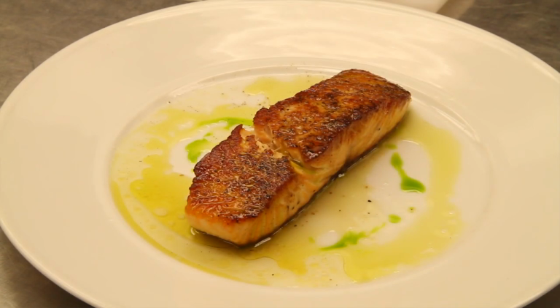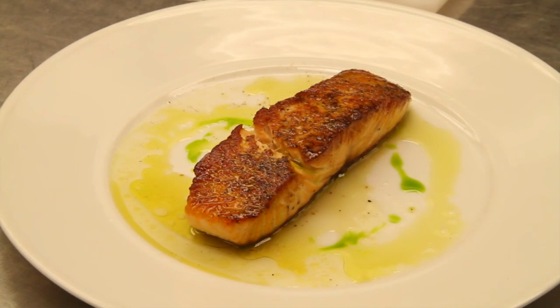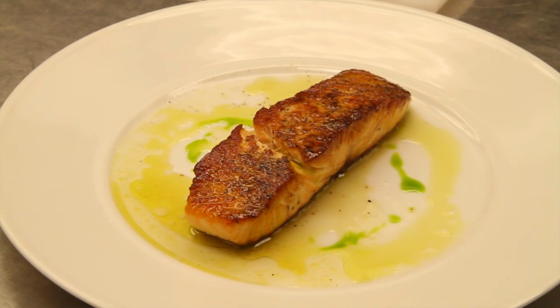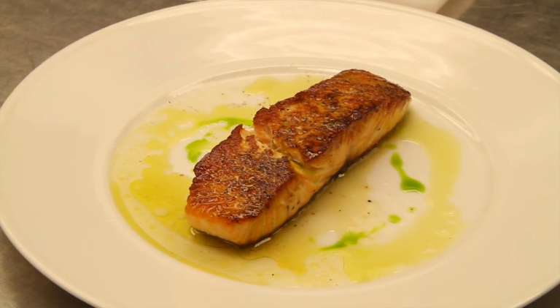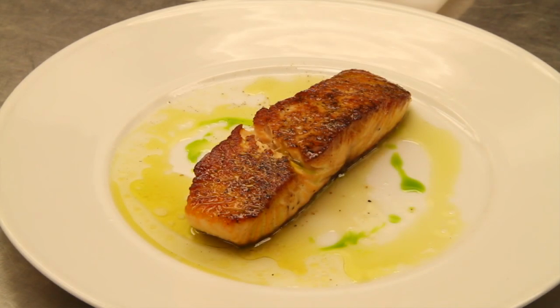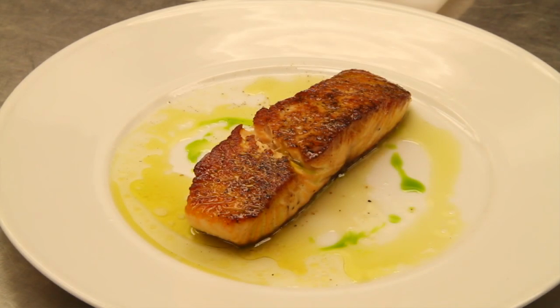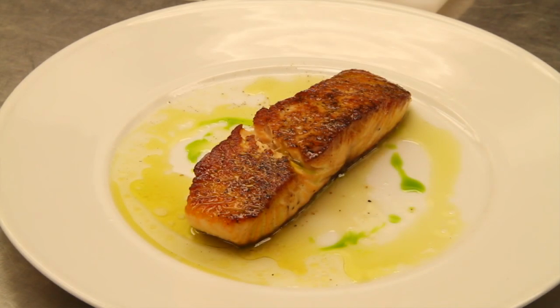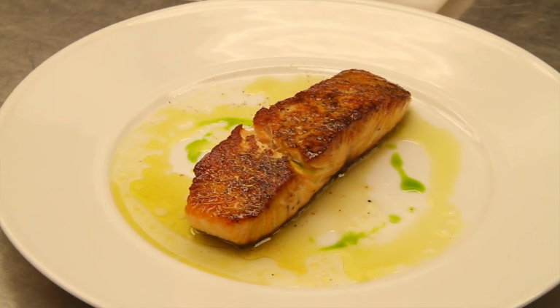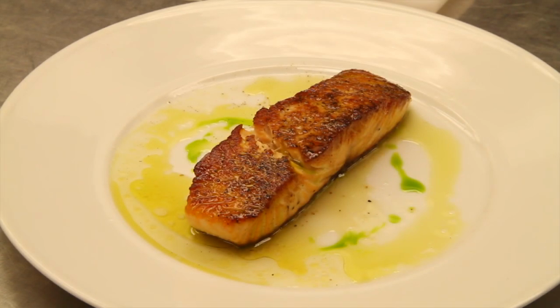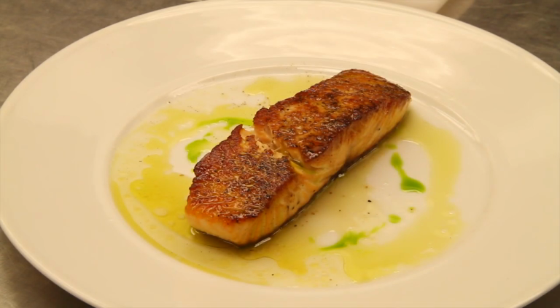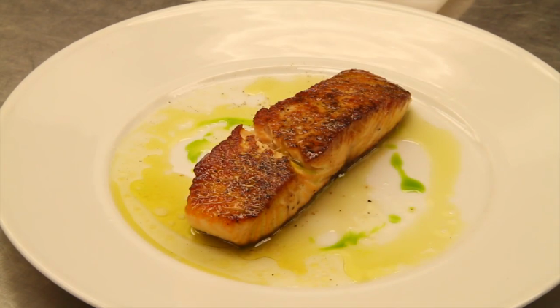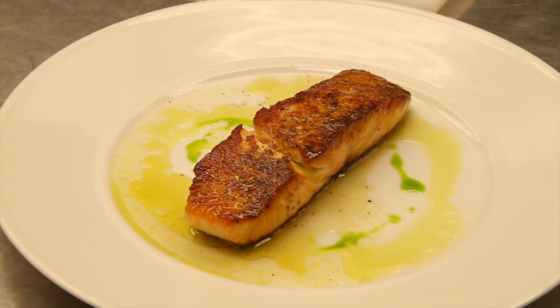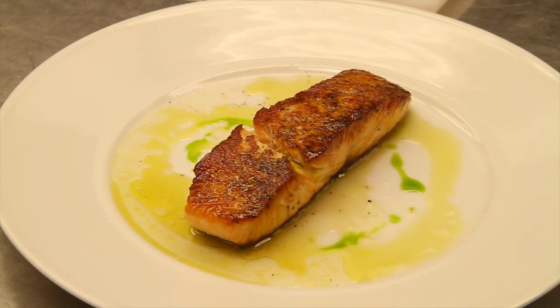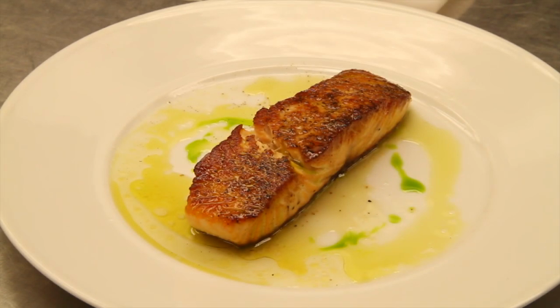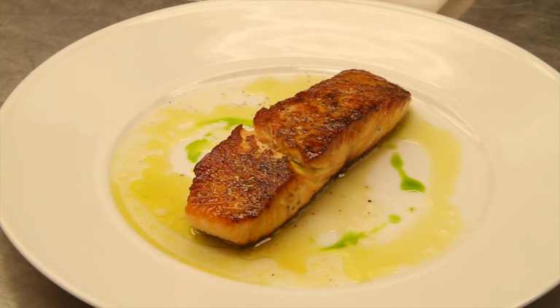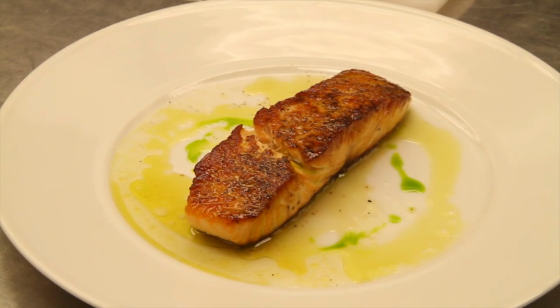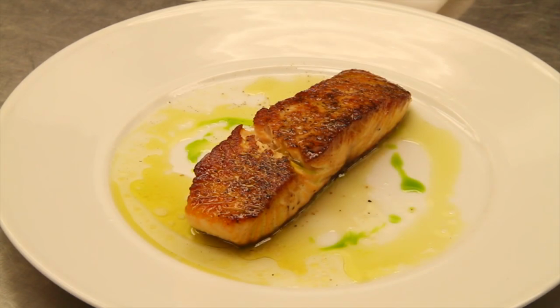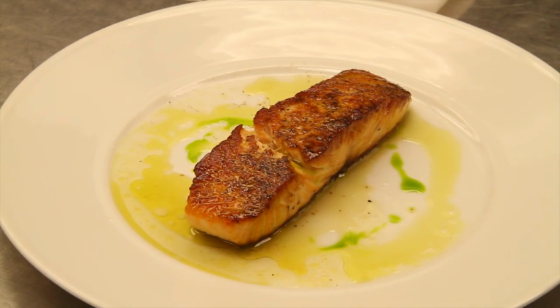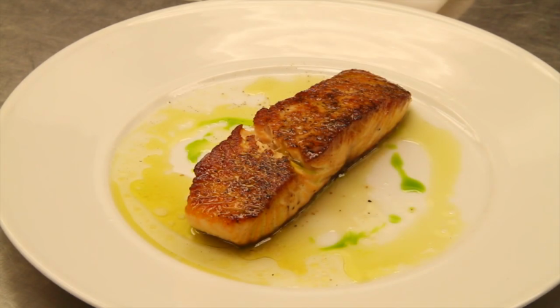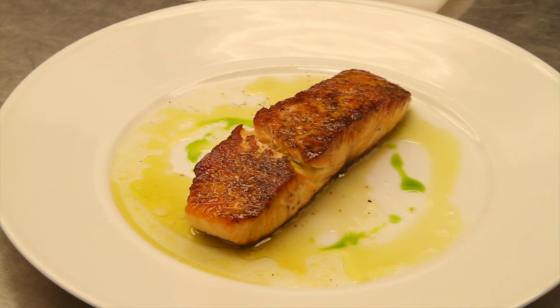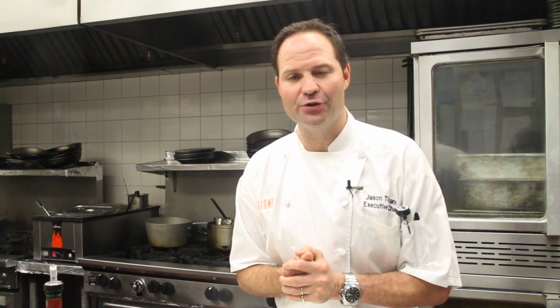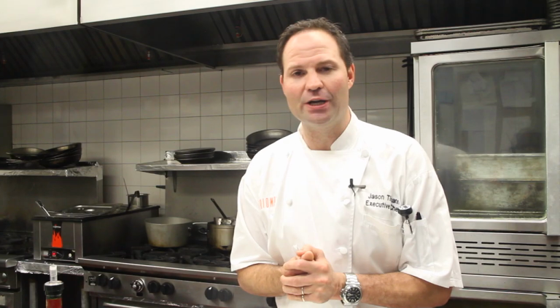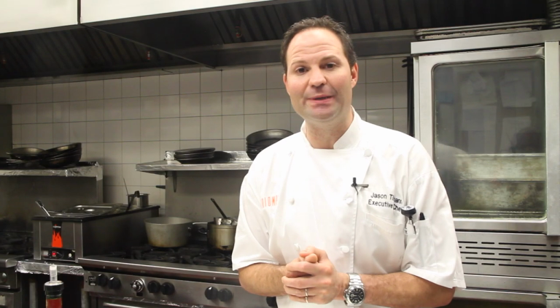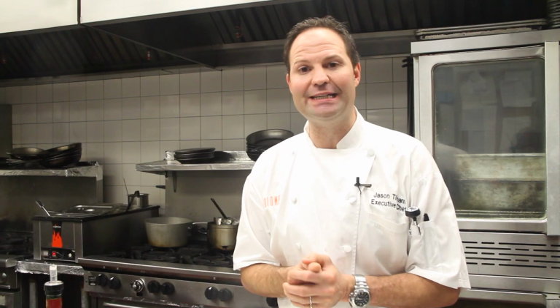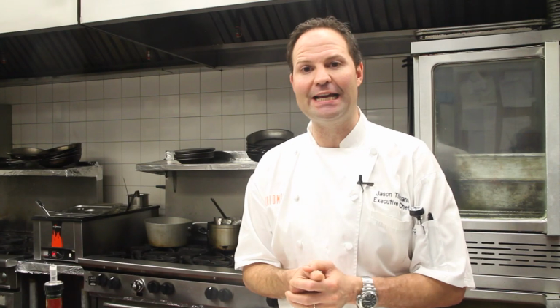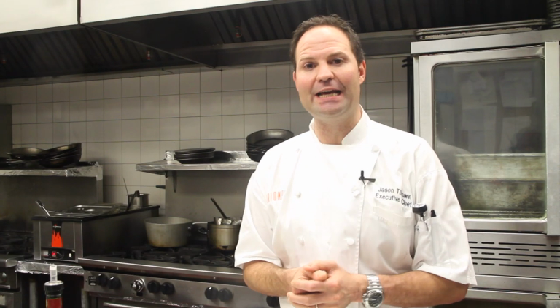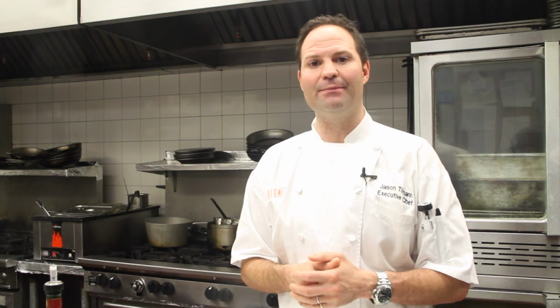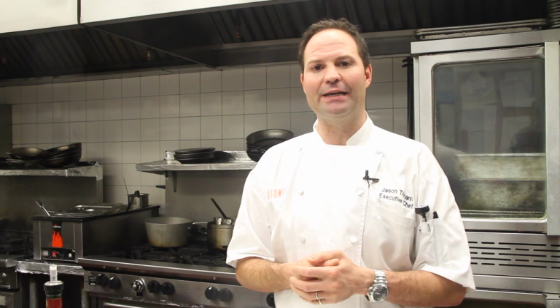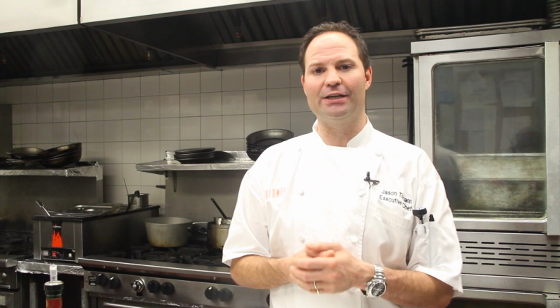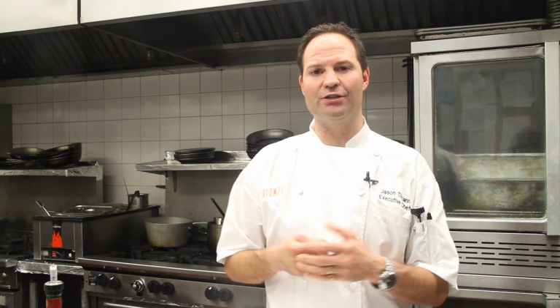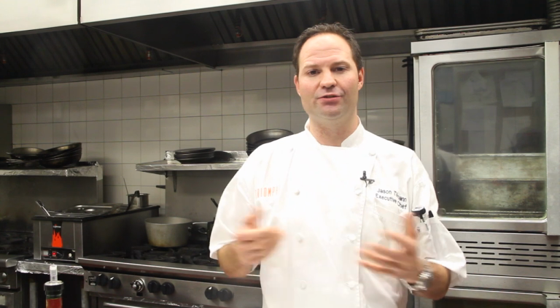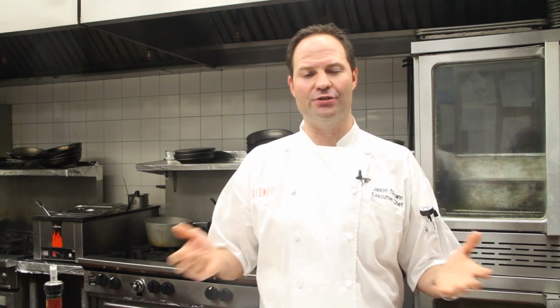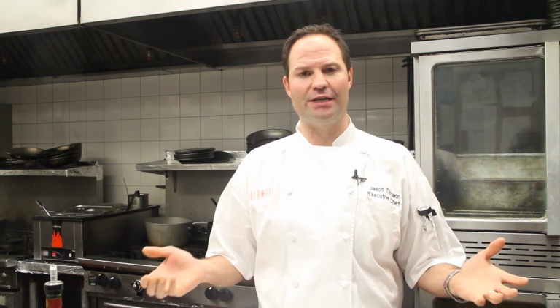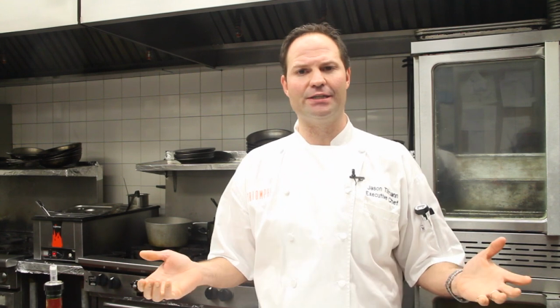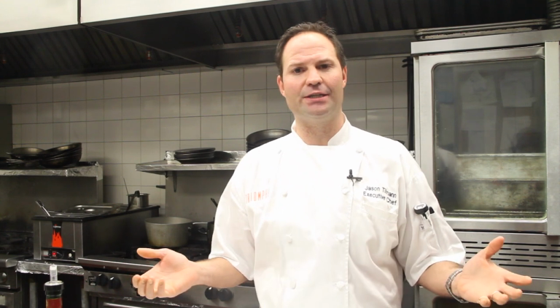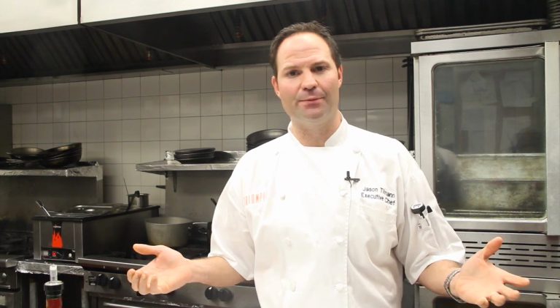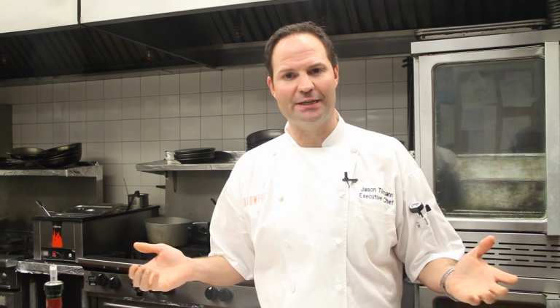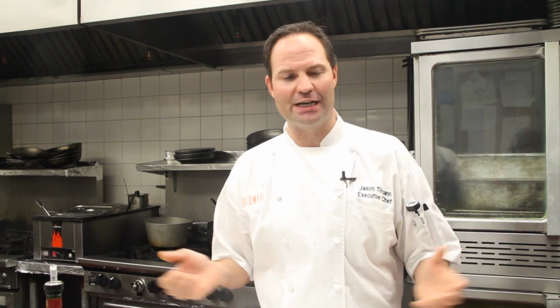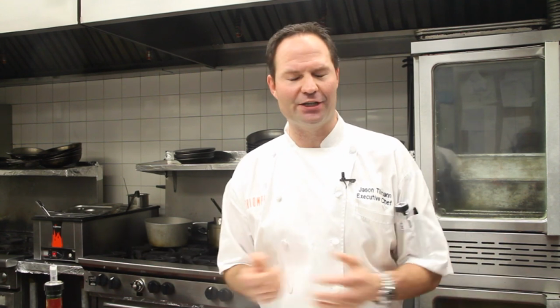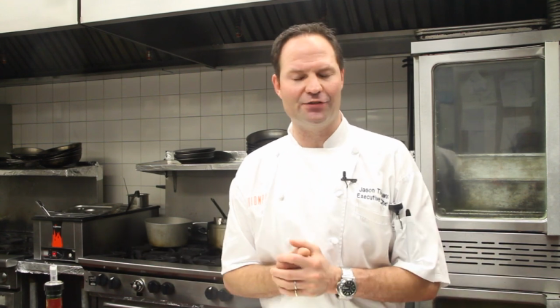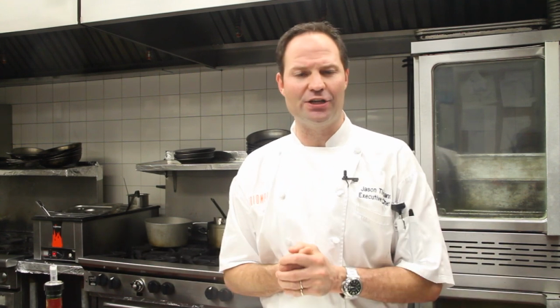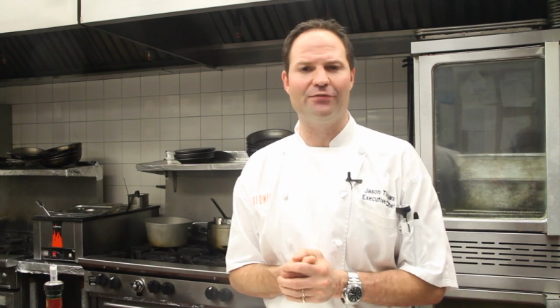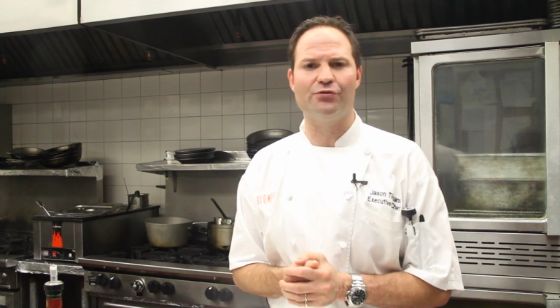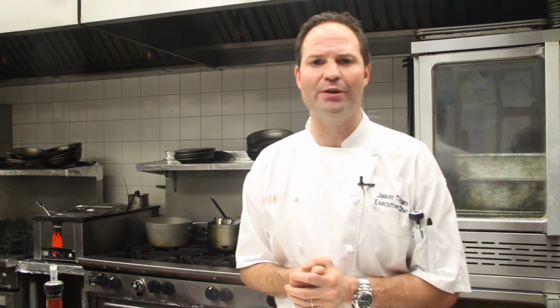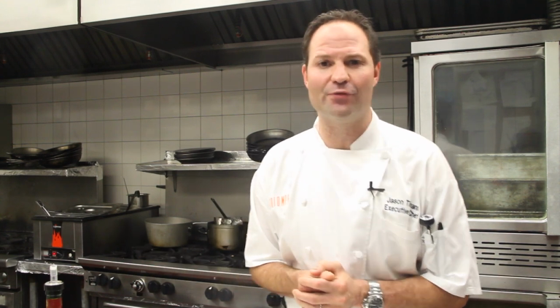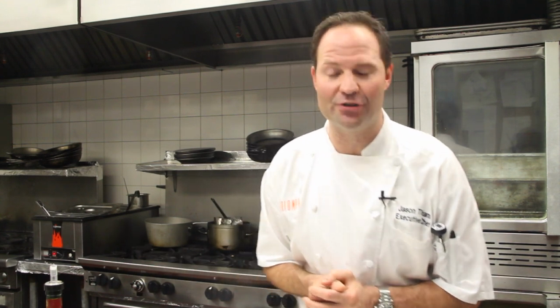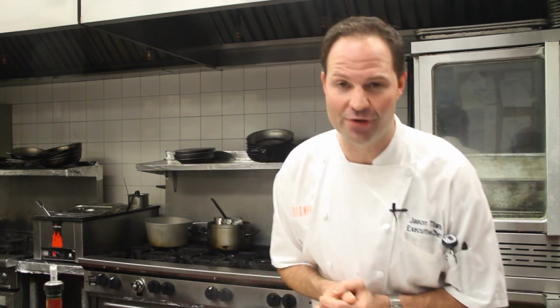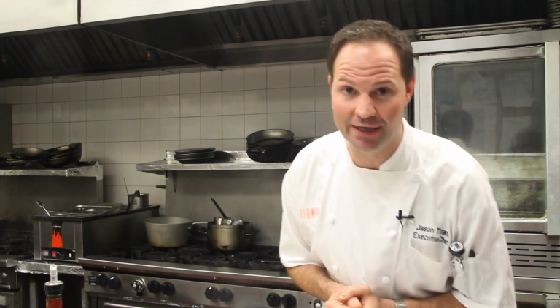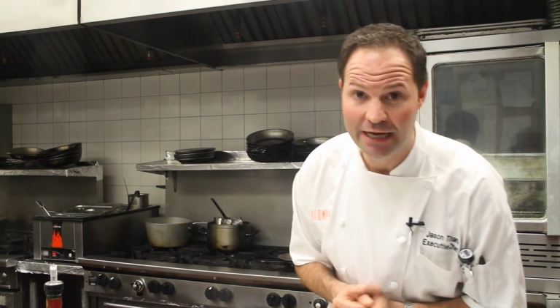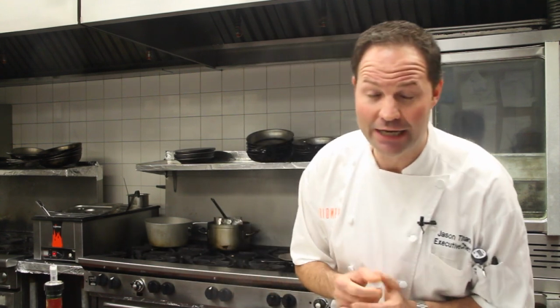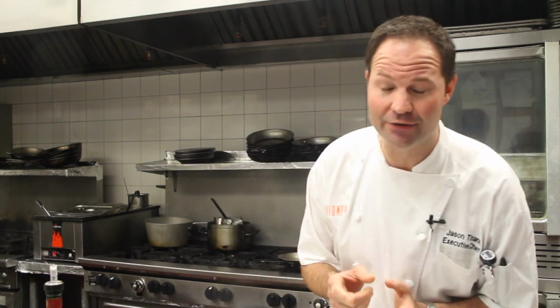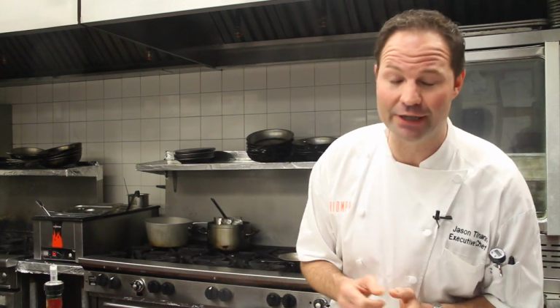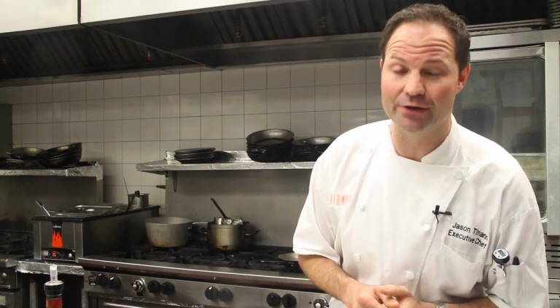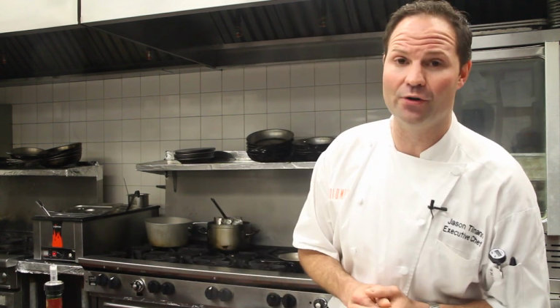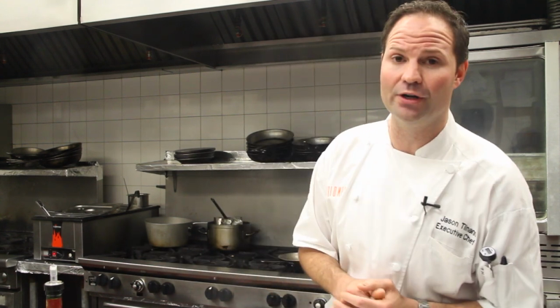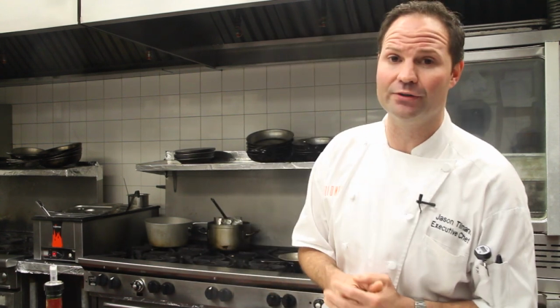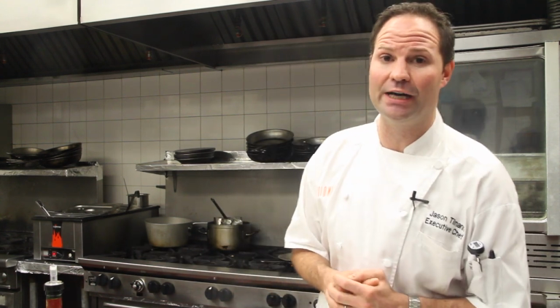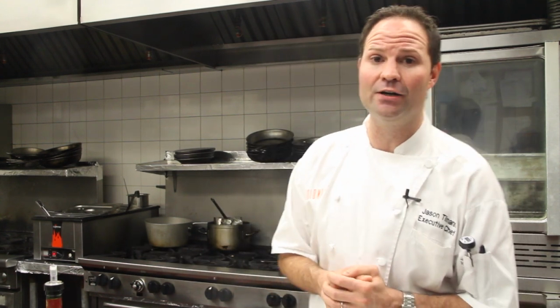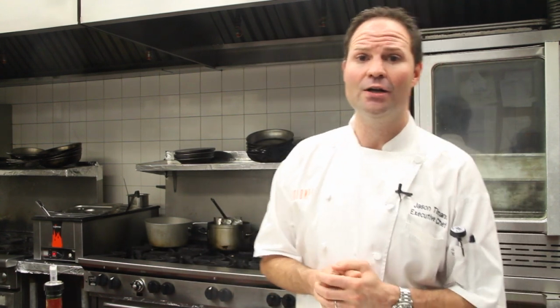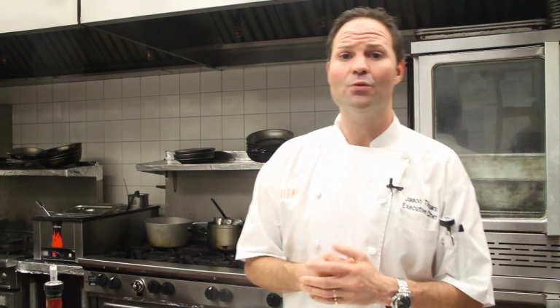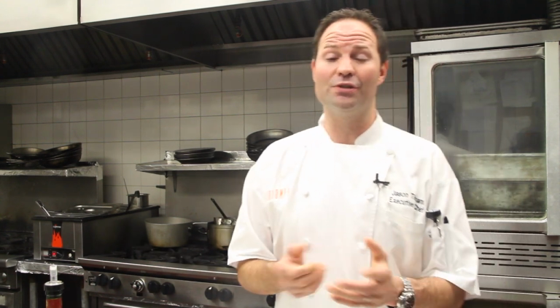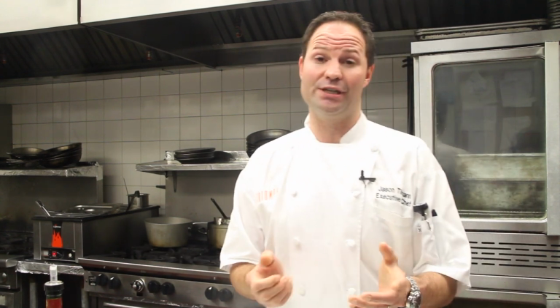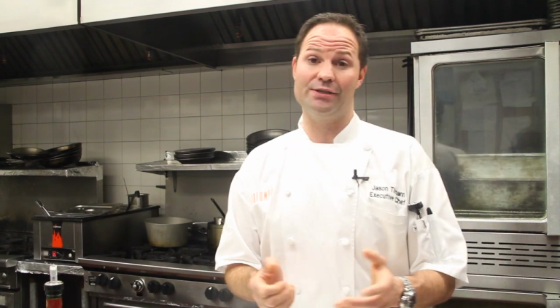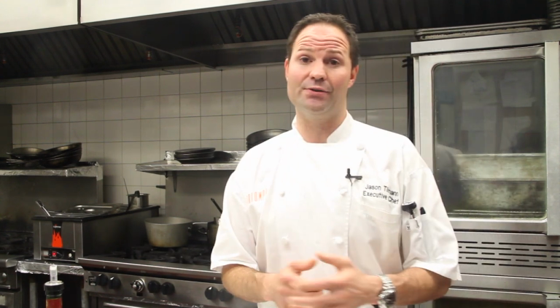Sautéed salmon. Thank you very much for joining me today in my kitchen. Jason Tillman, executive chef, Triumph Restaurant here in the Iroquois Hotel. We'll see you soon.